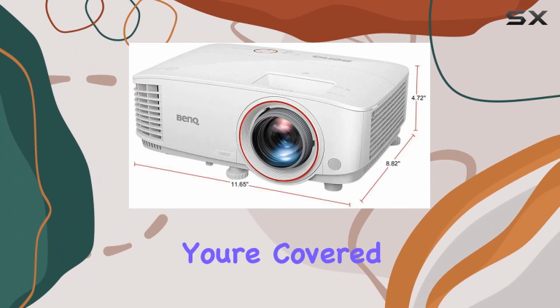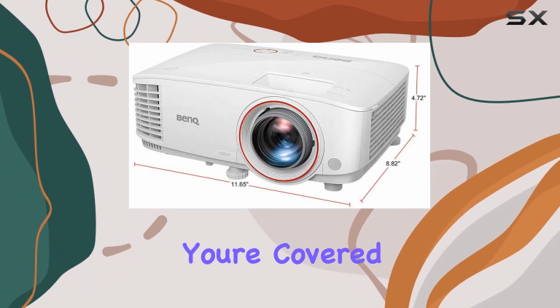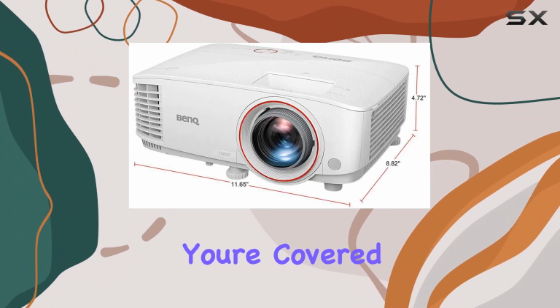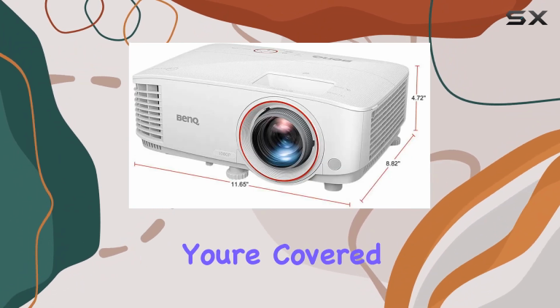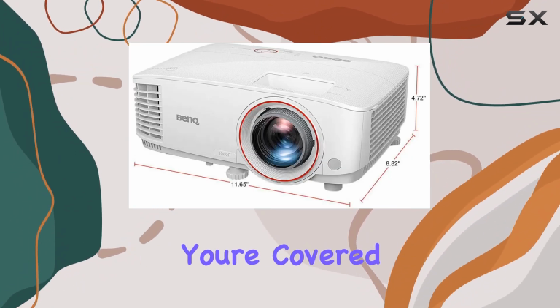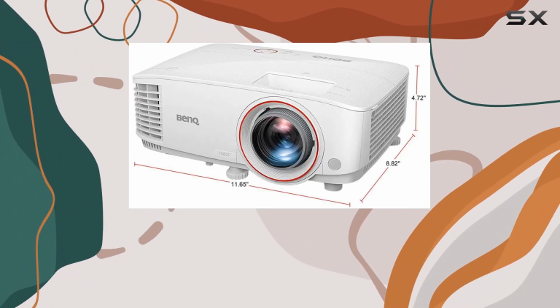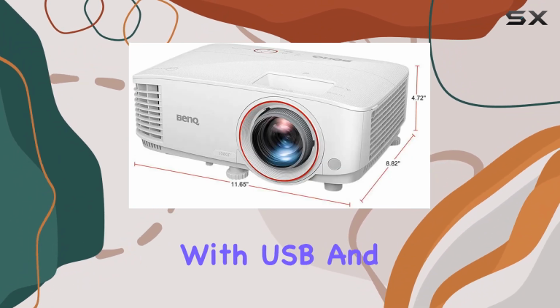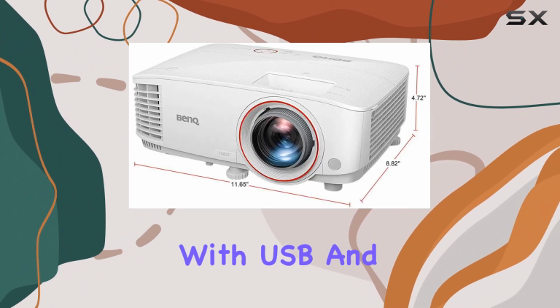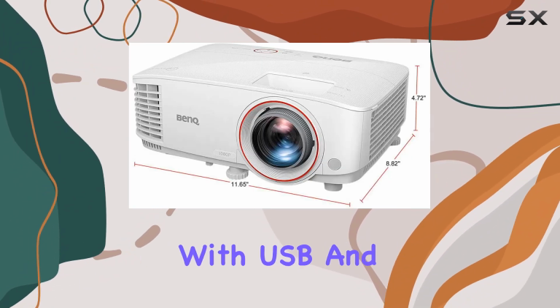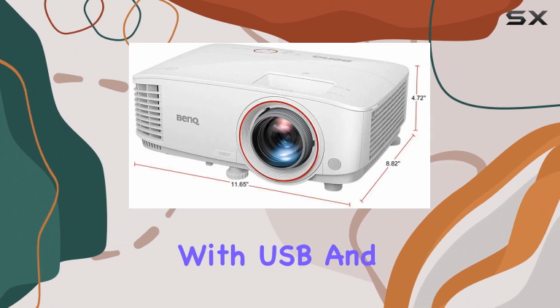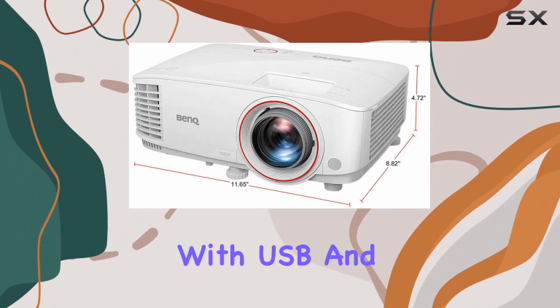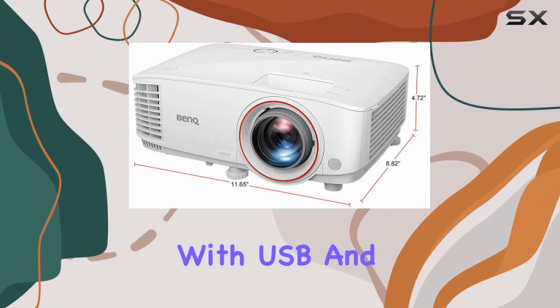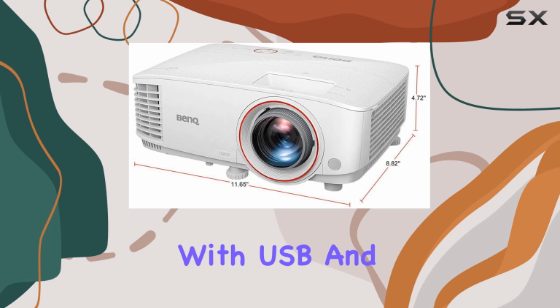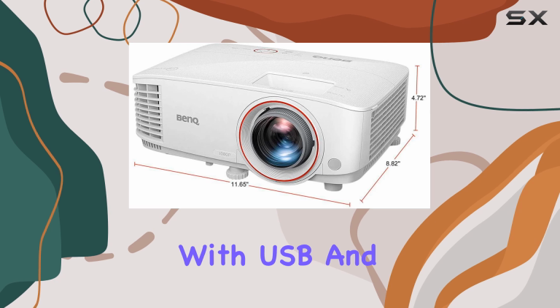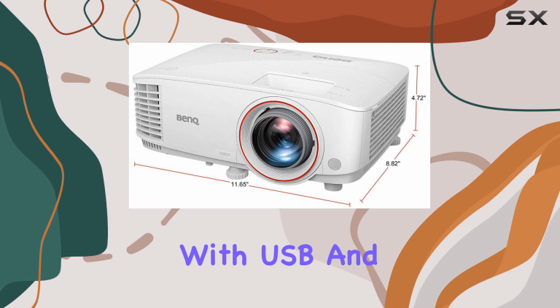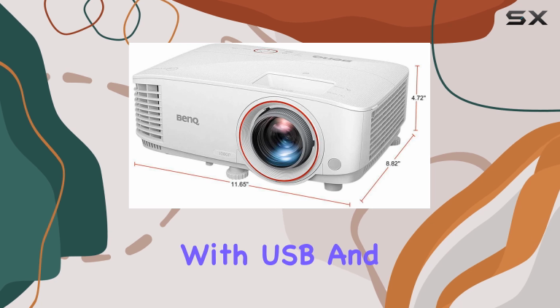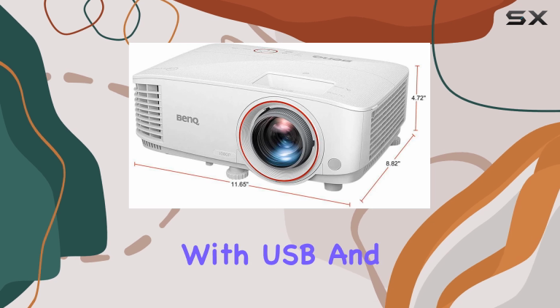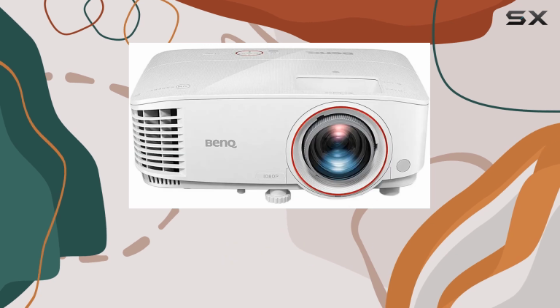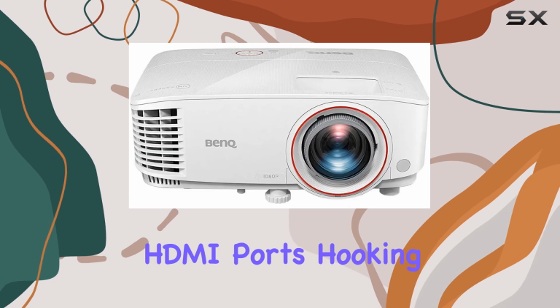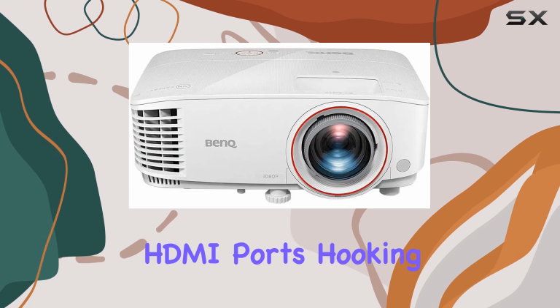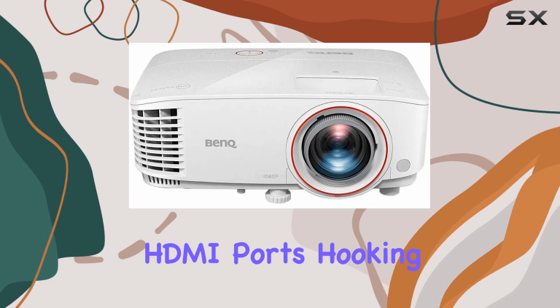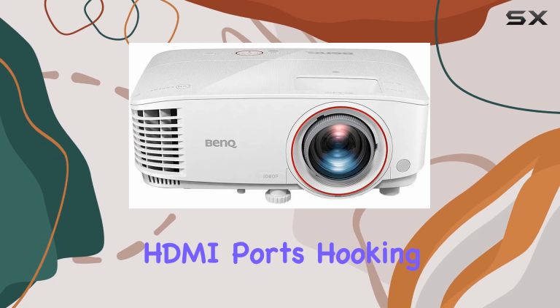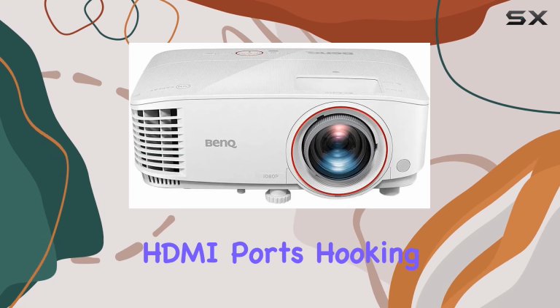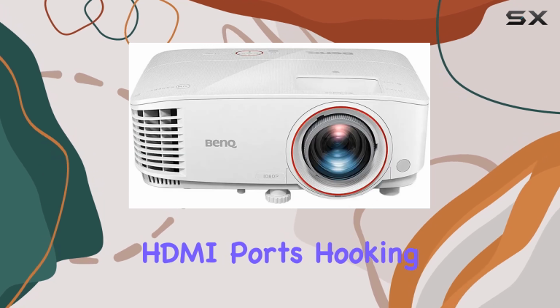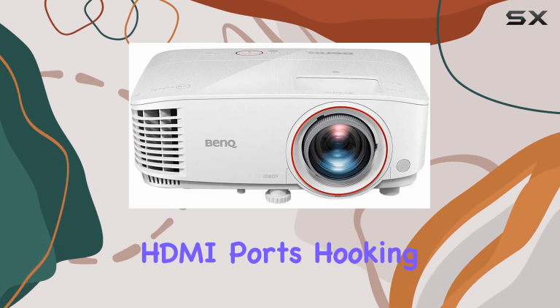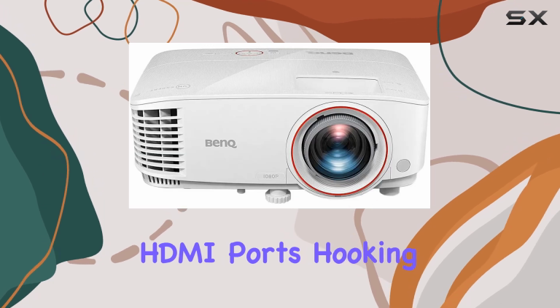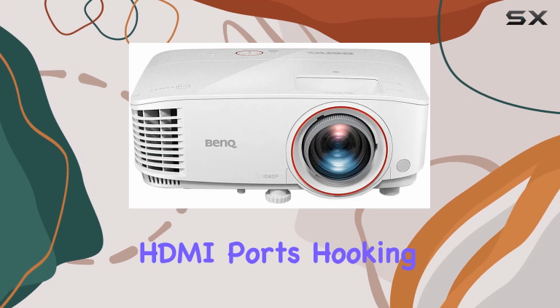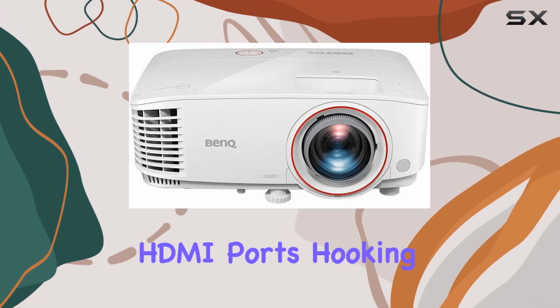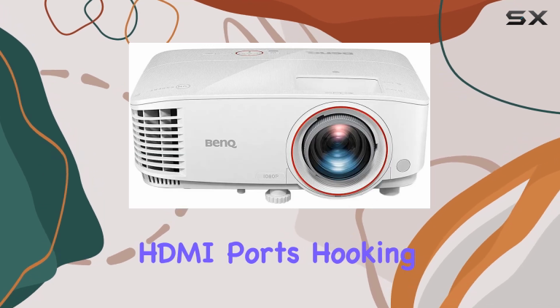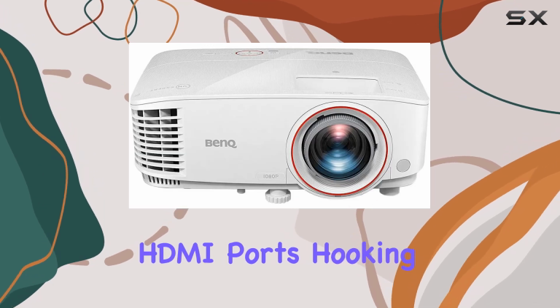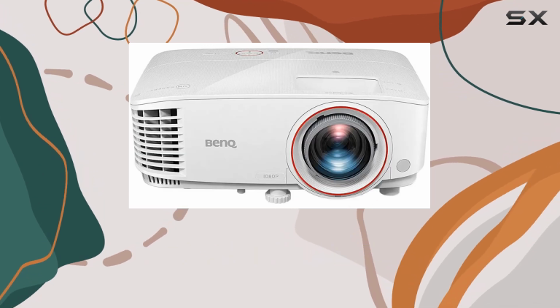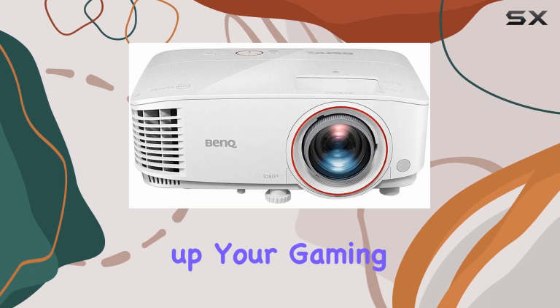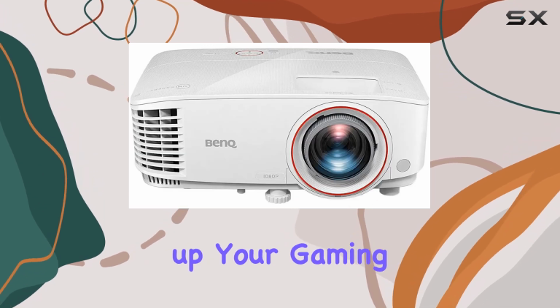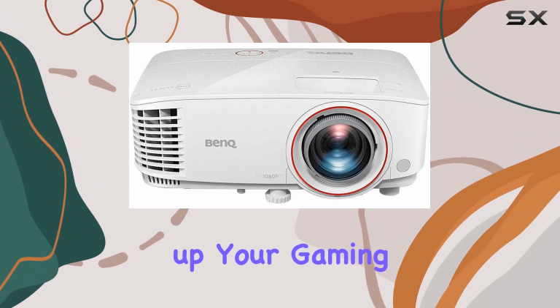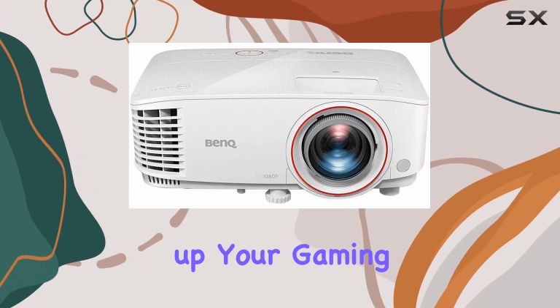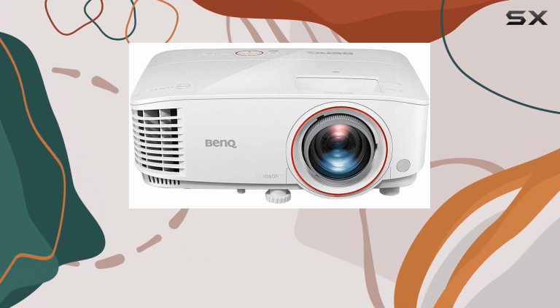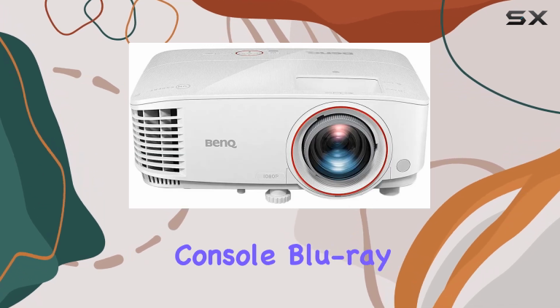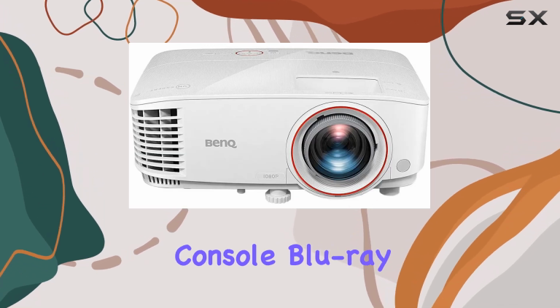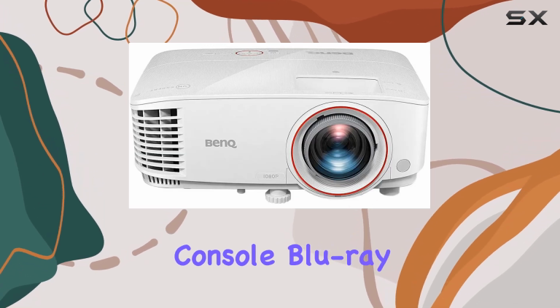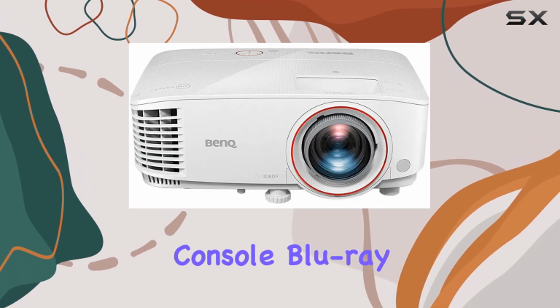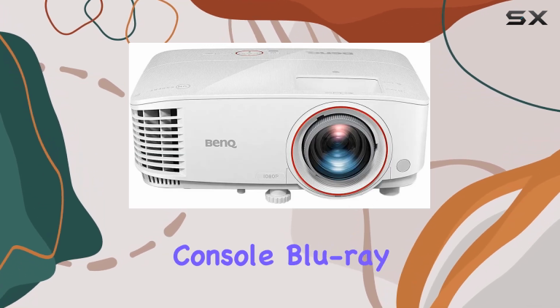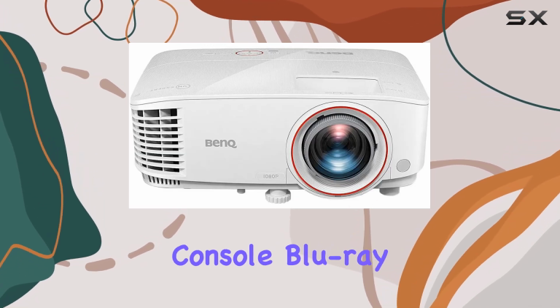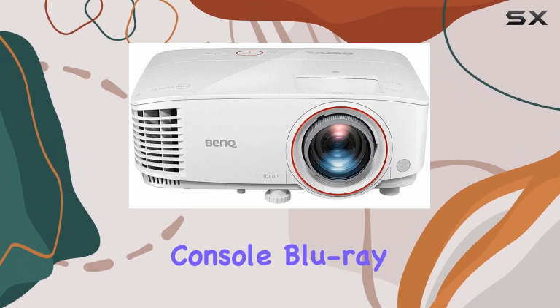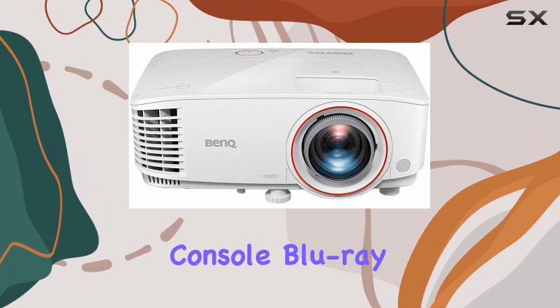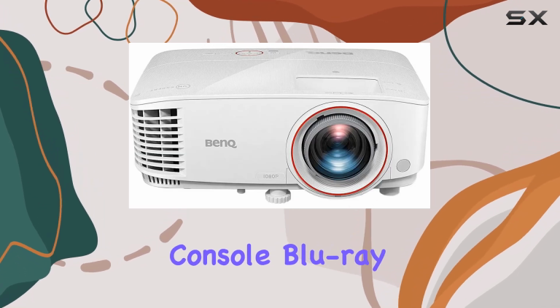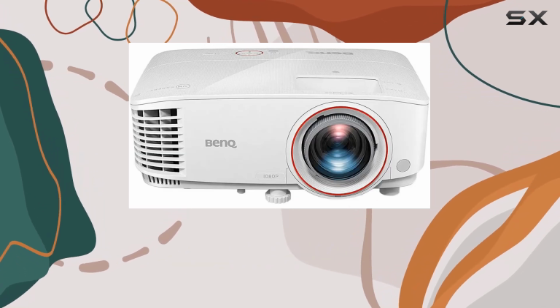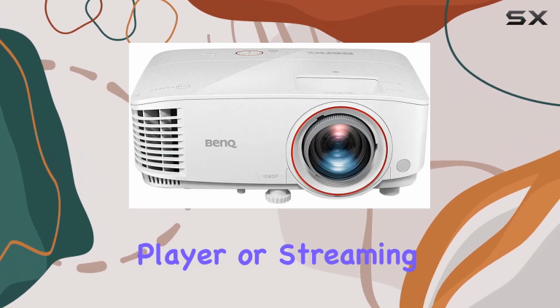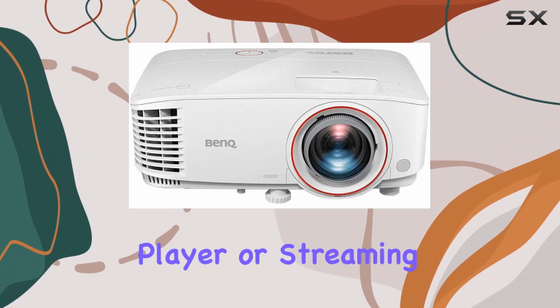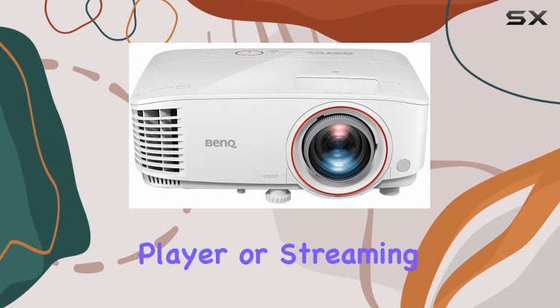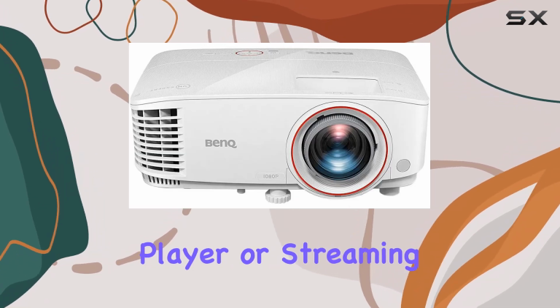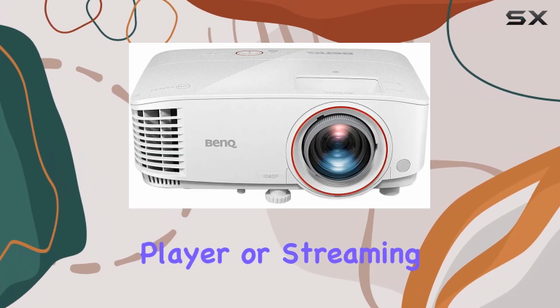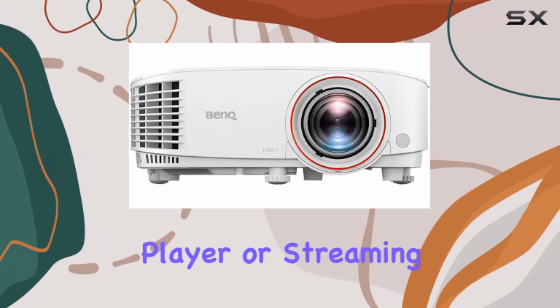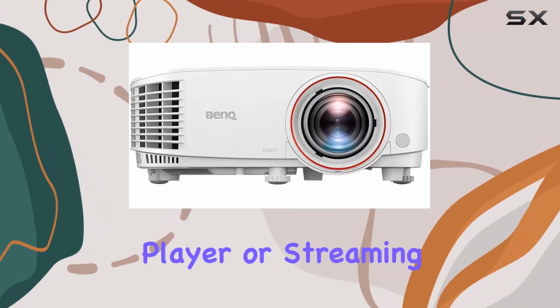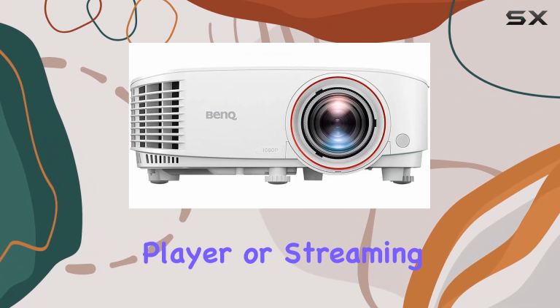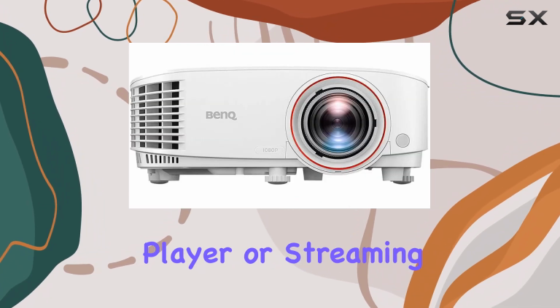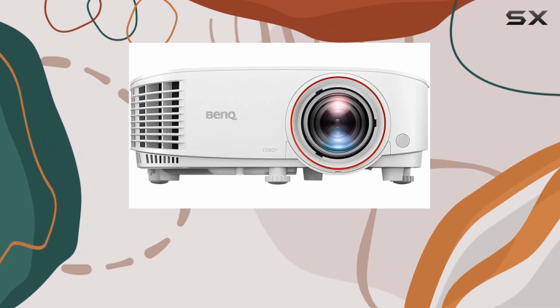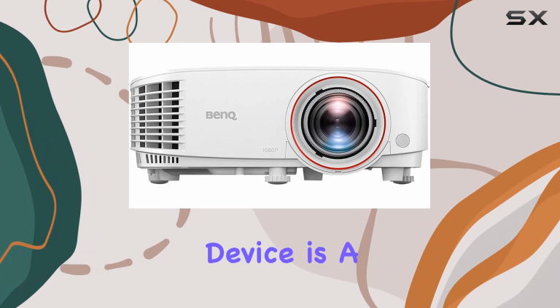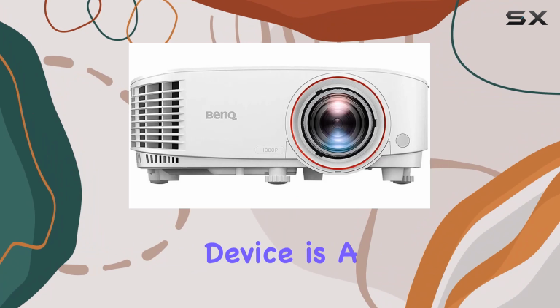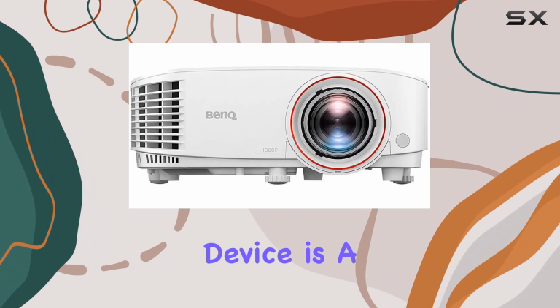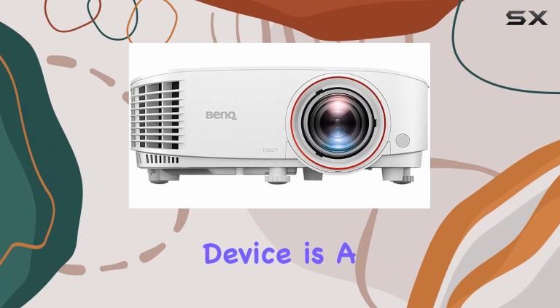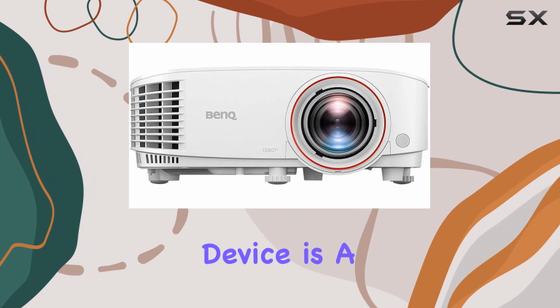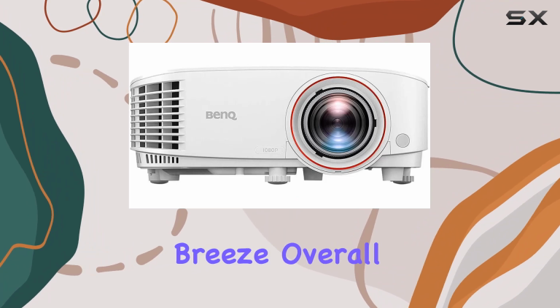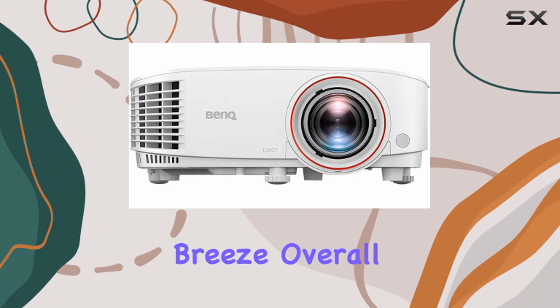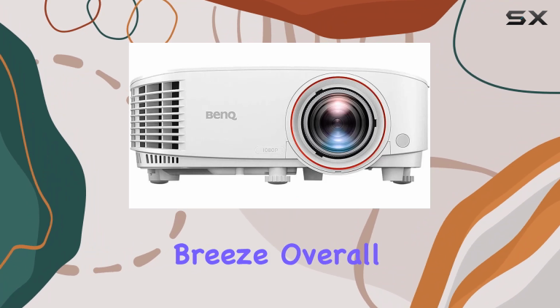In terms of connectivity, you're covered. With USB and HDMI ports, hooking up your gaming console, Blu-ray player, or streaming device is a breeze.